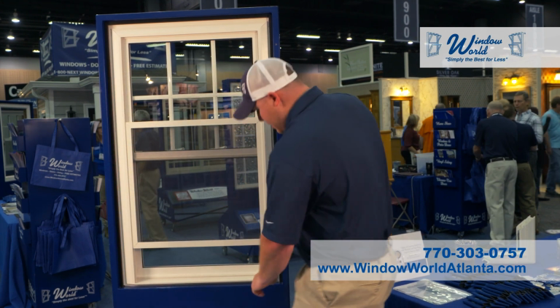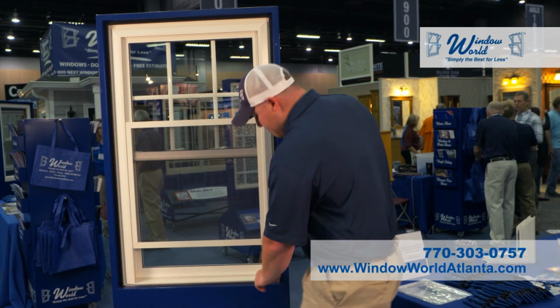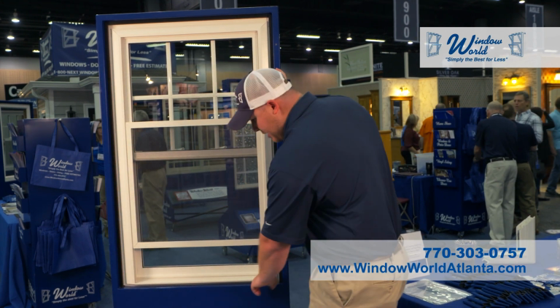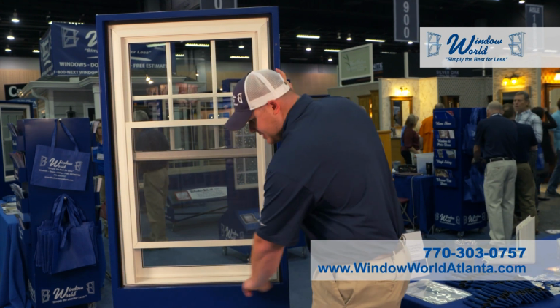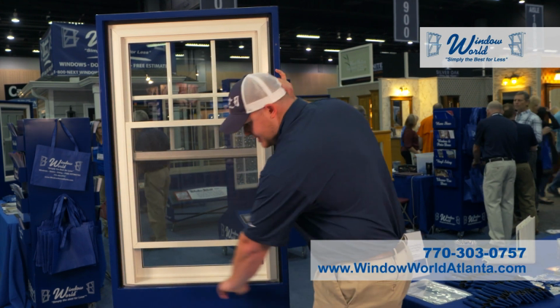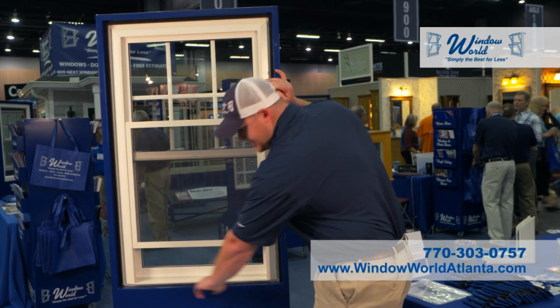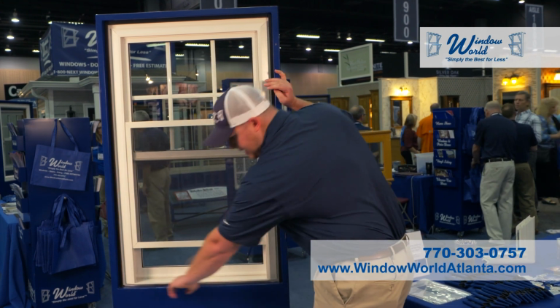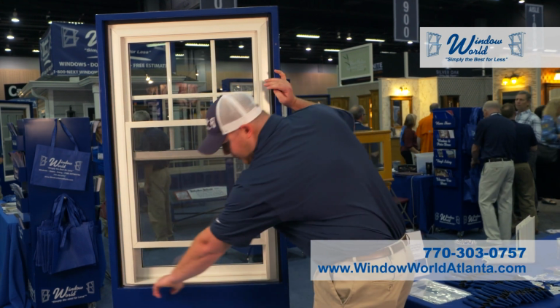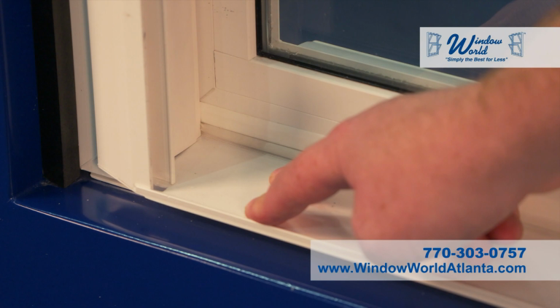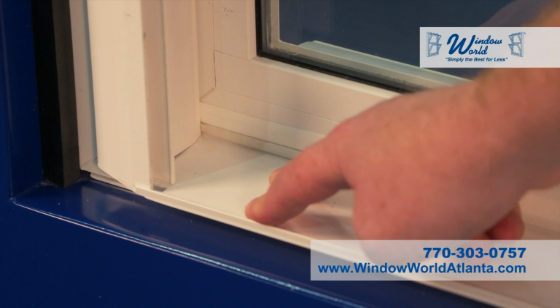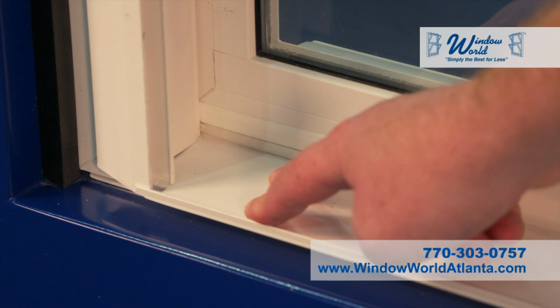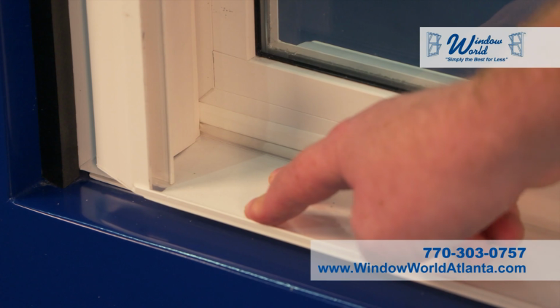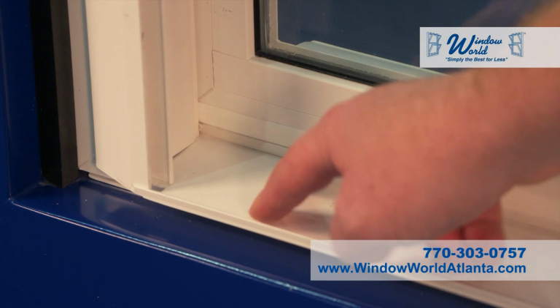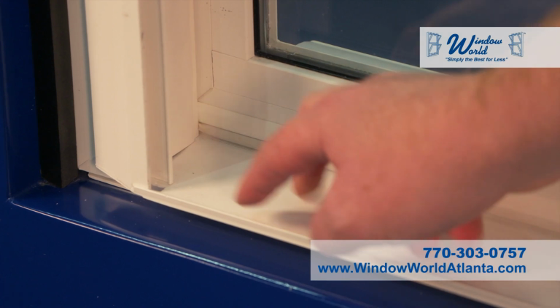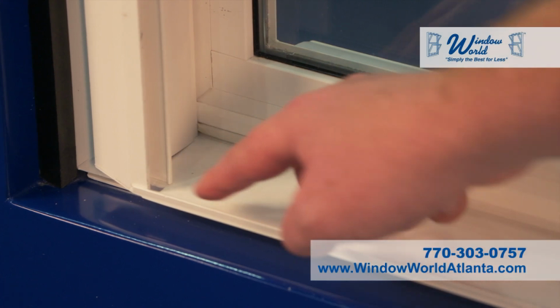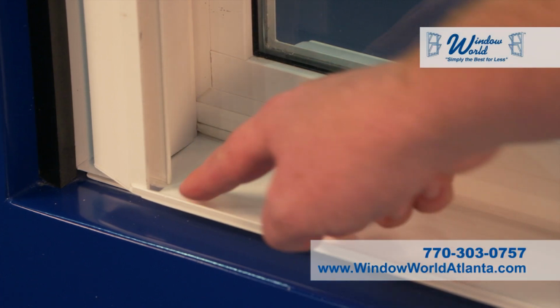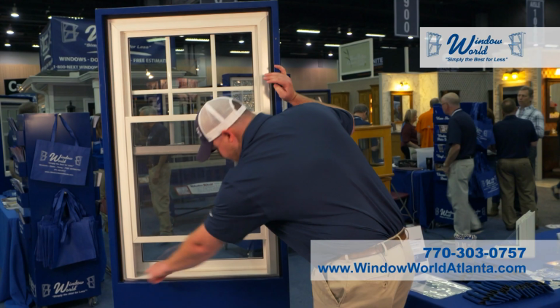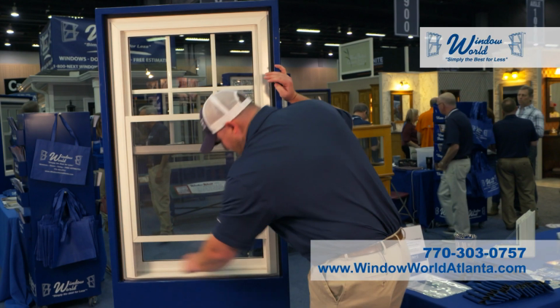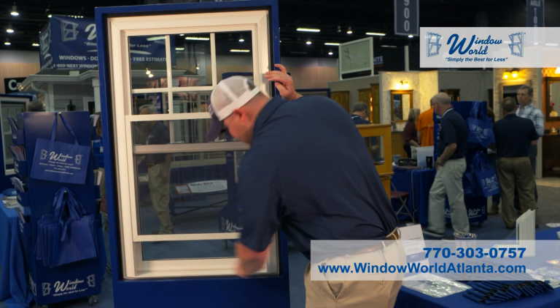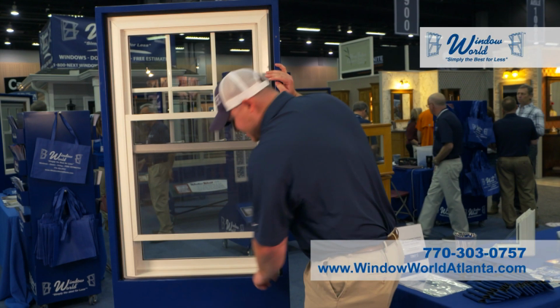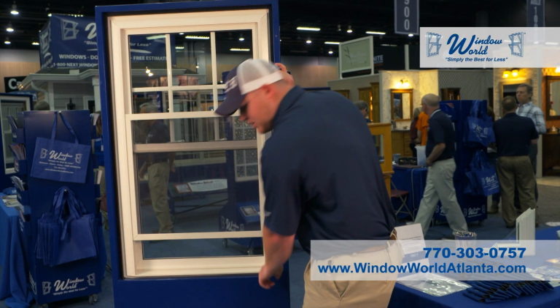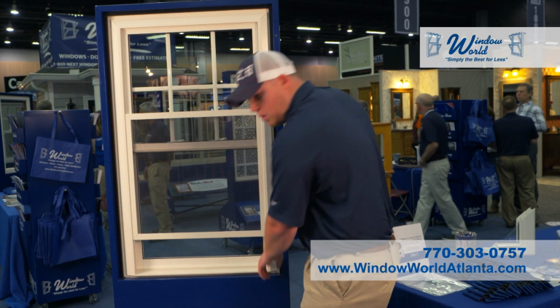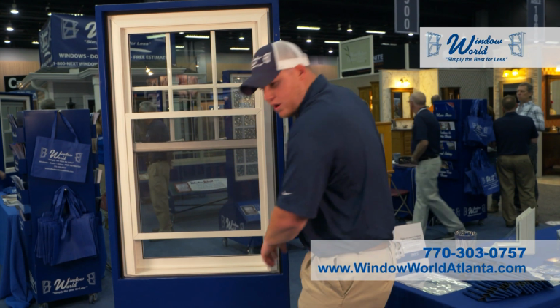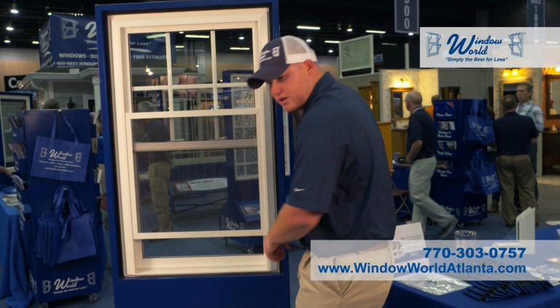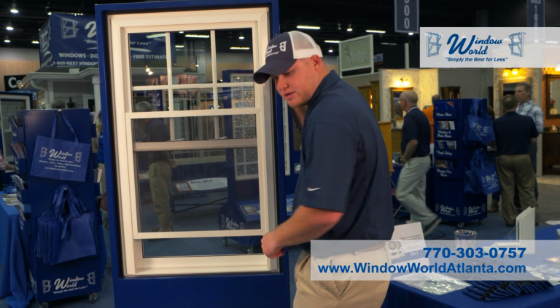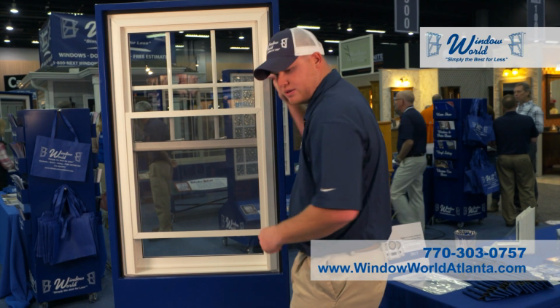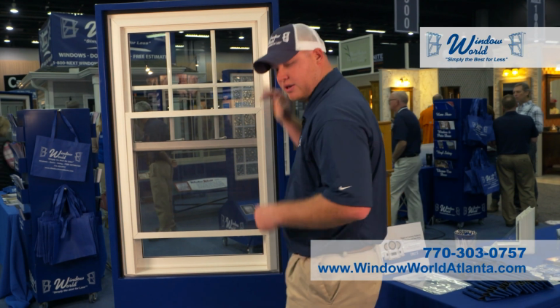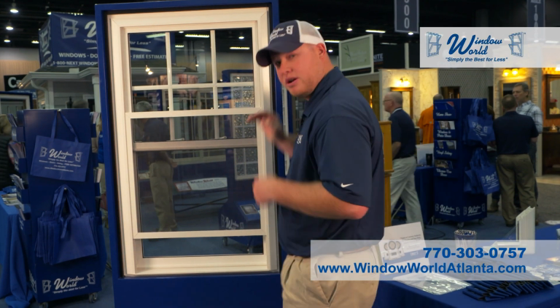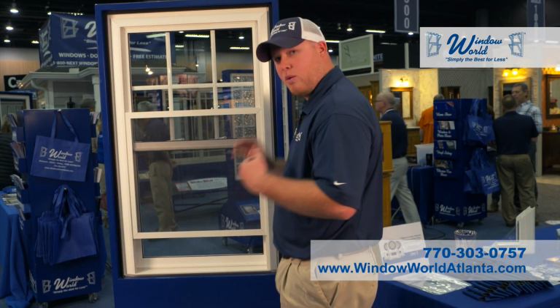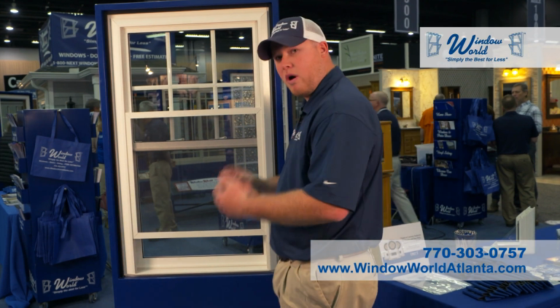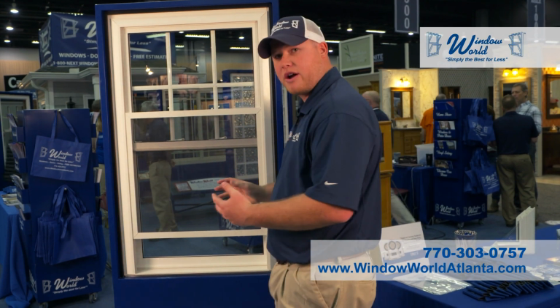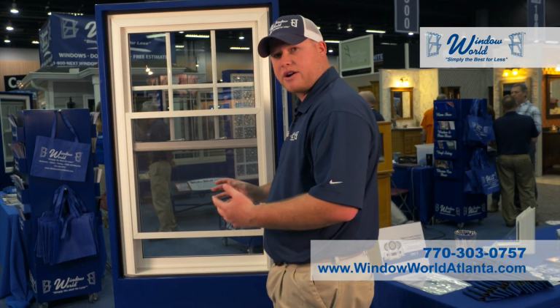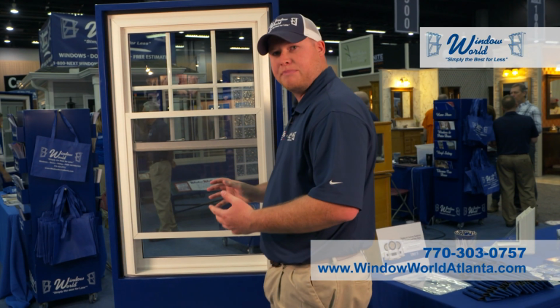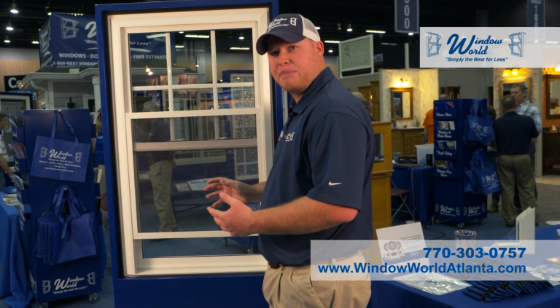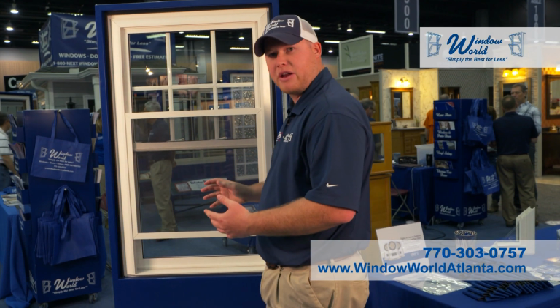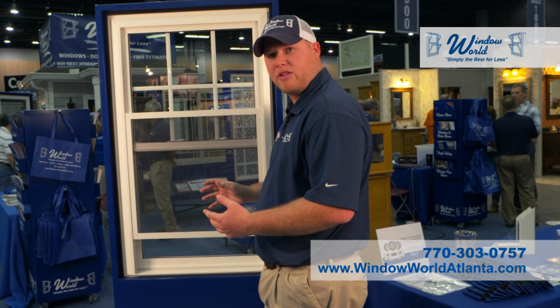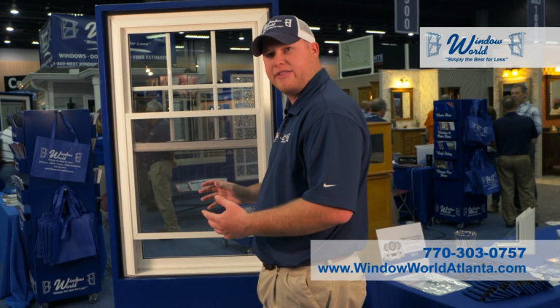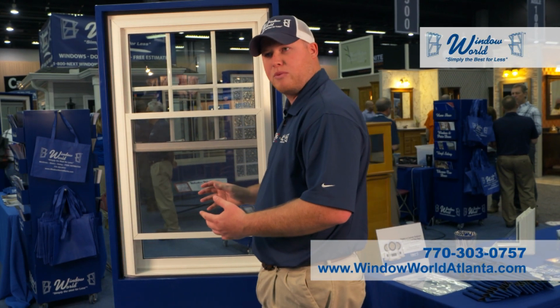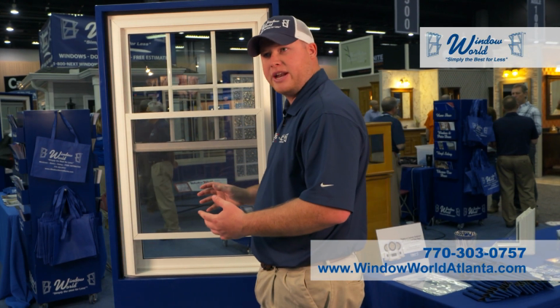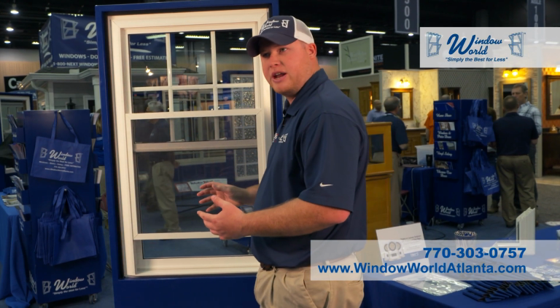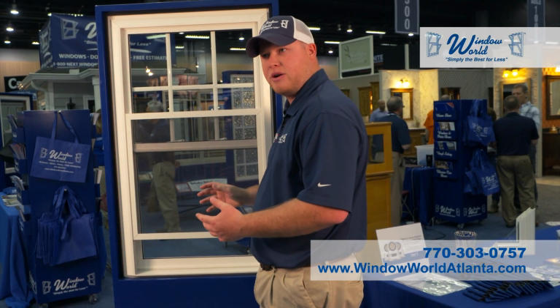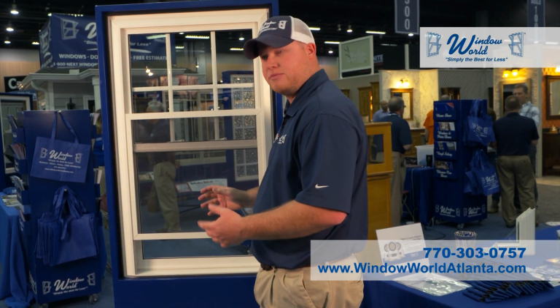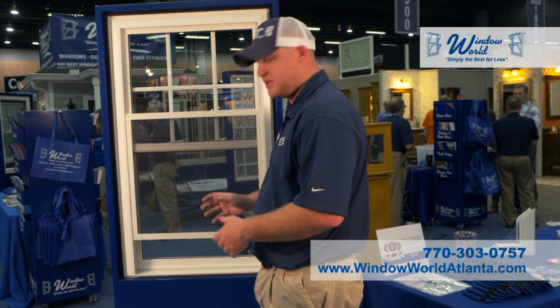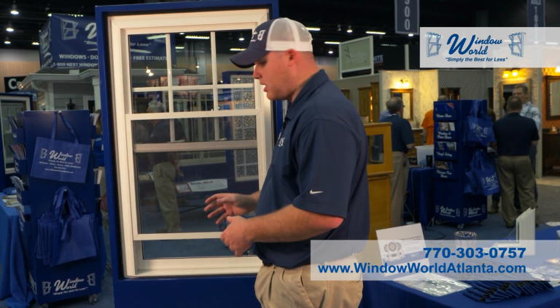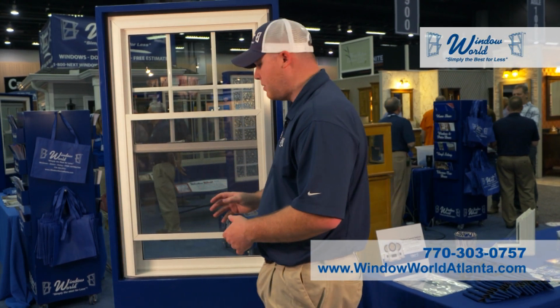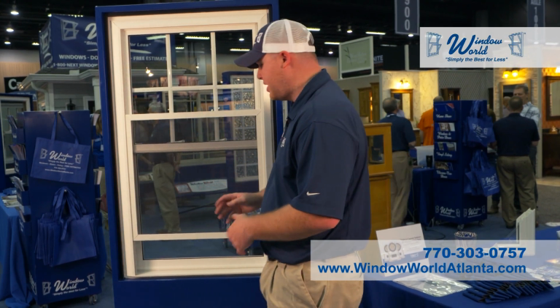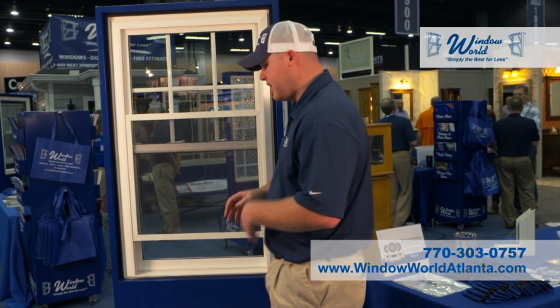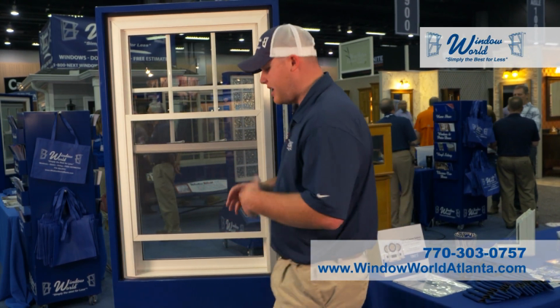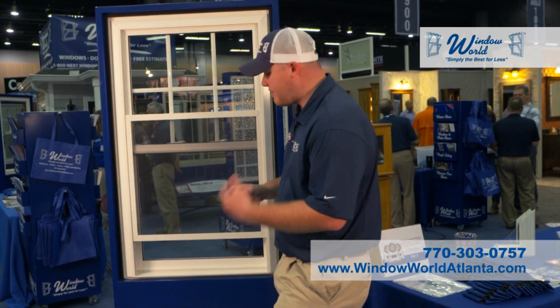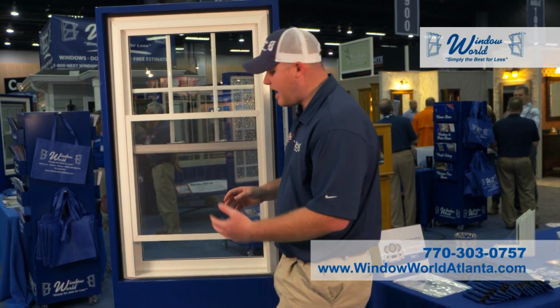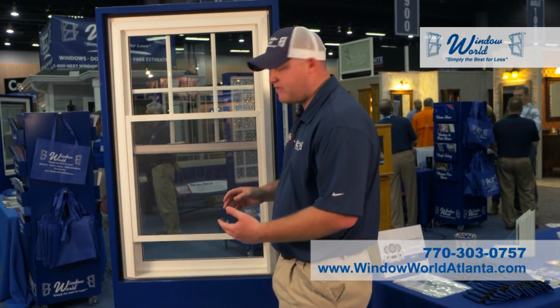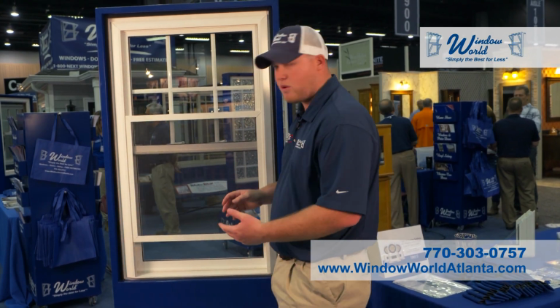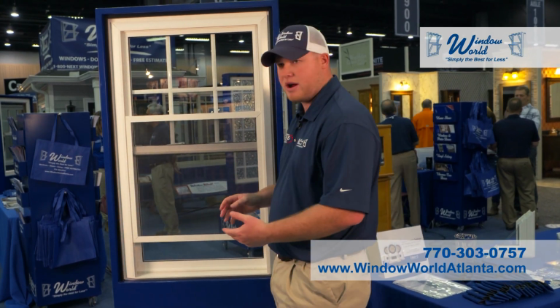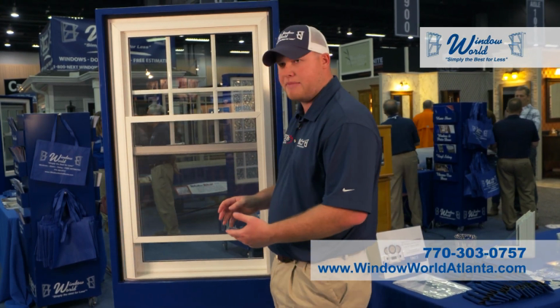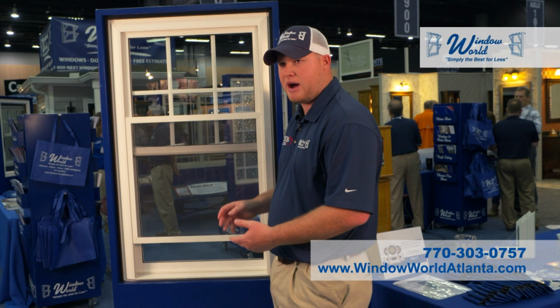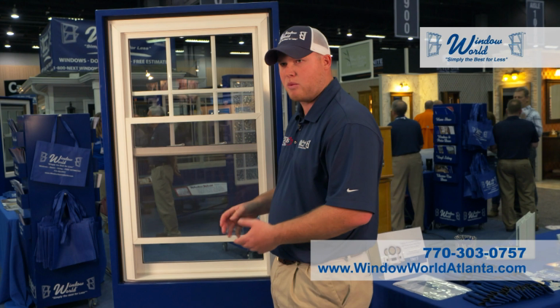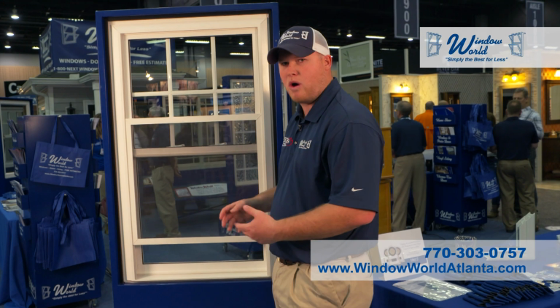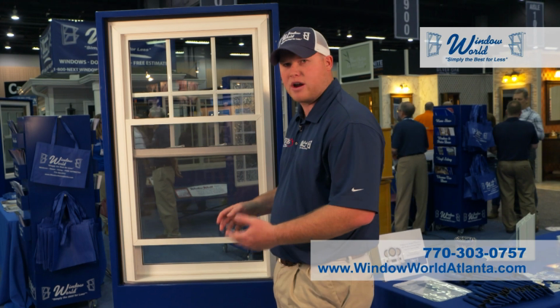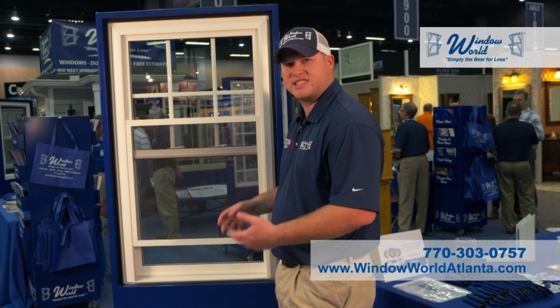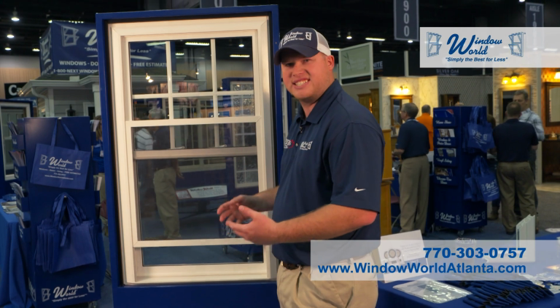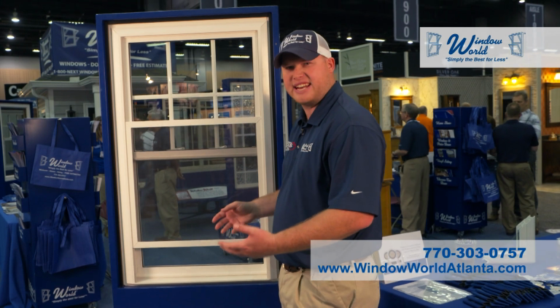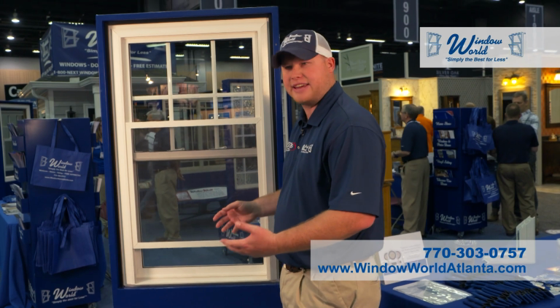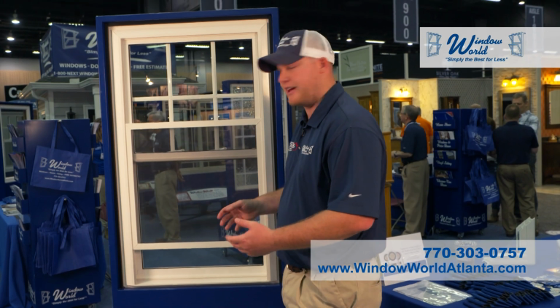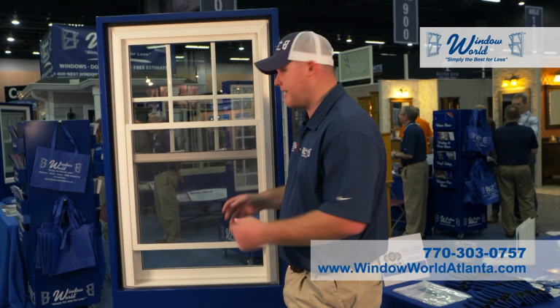Built-in sill at the bottom with weep holes in the corners. No water can puddle in the window, so you never have to worry about water sitting there.